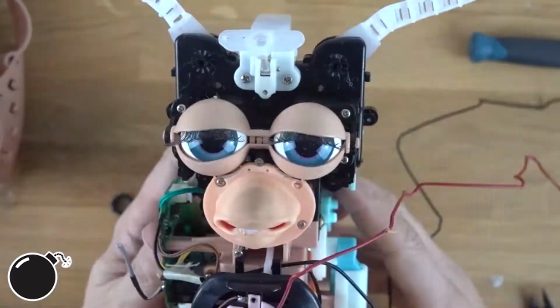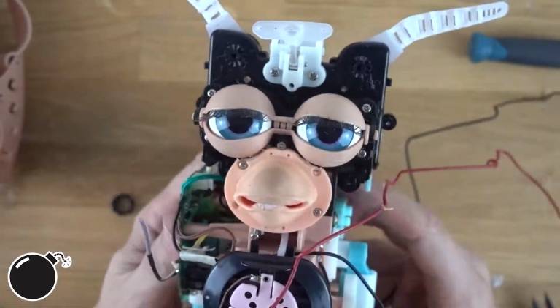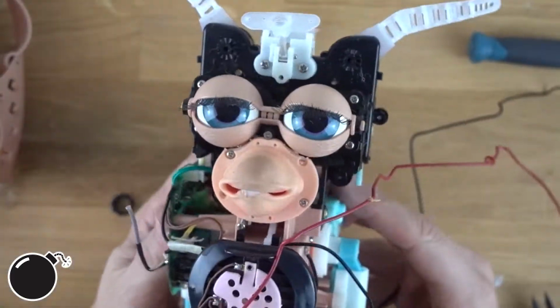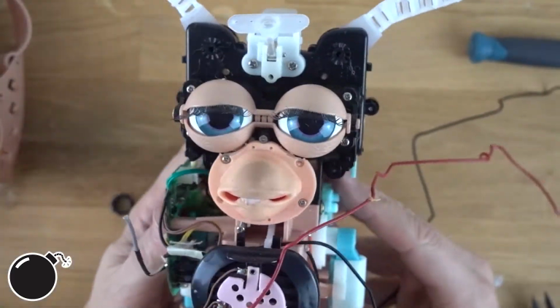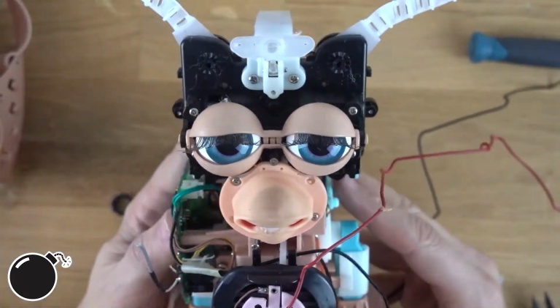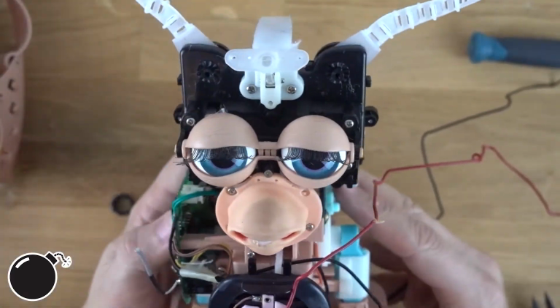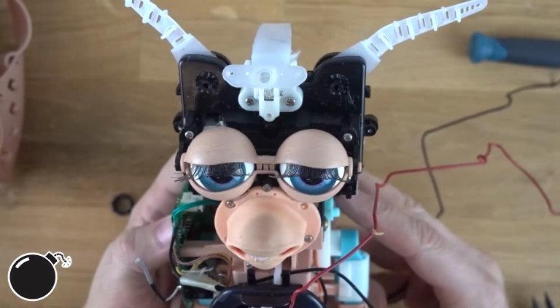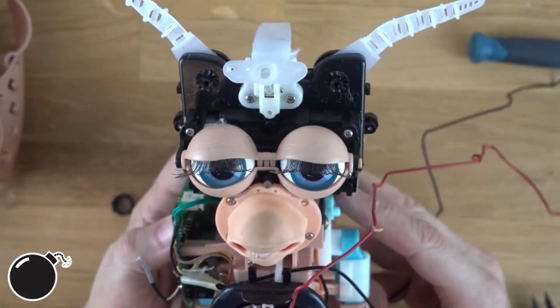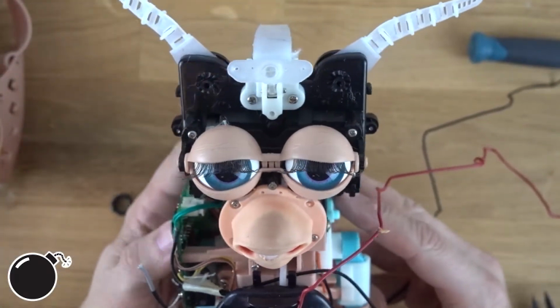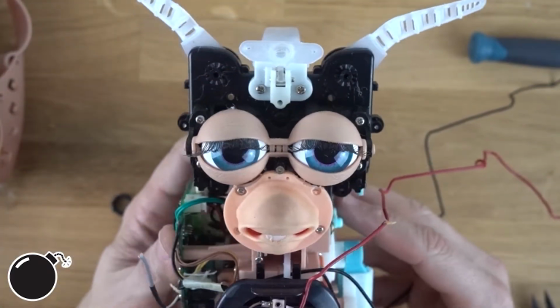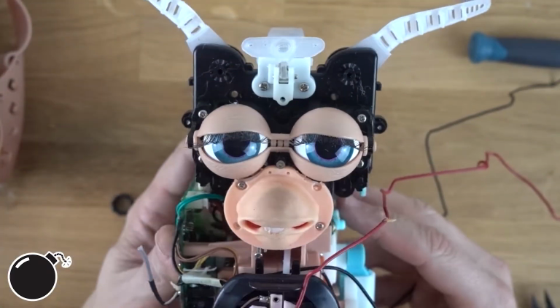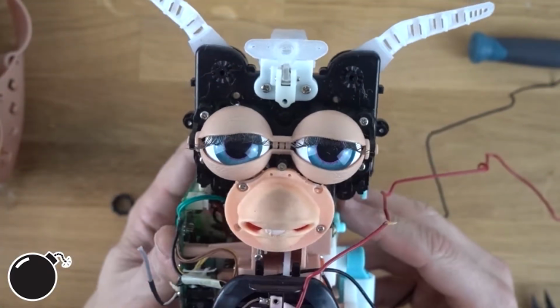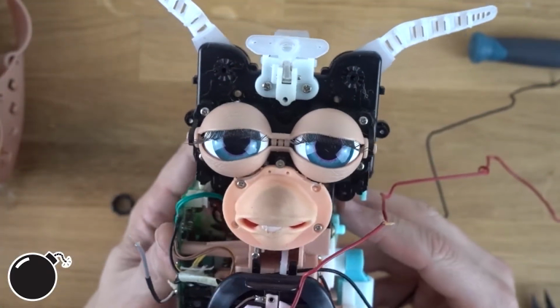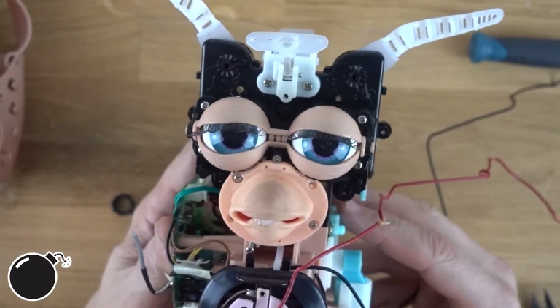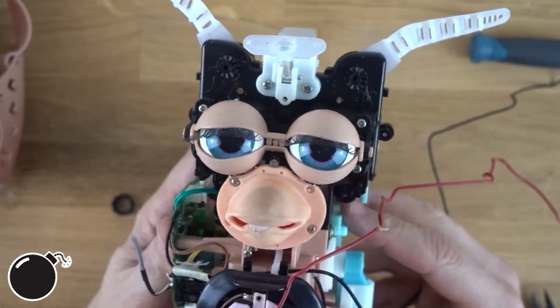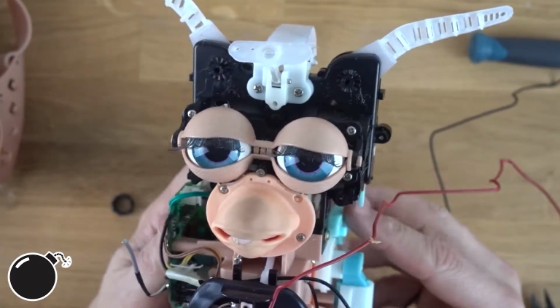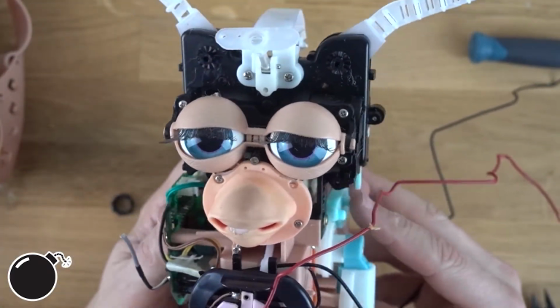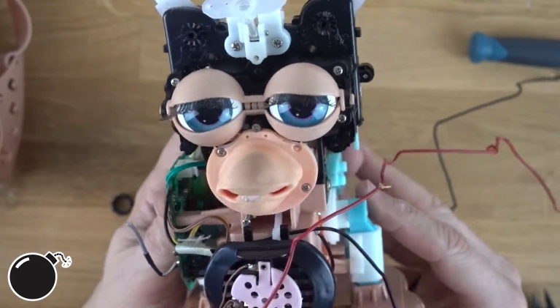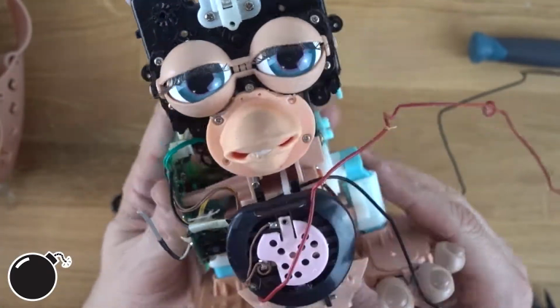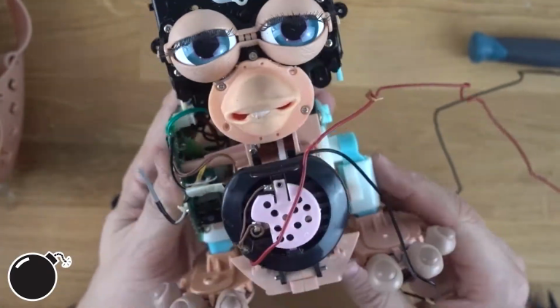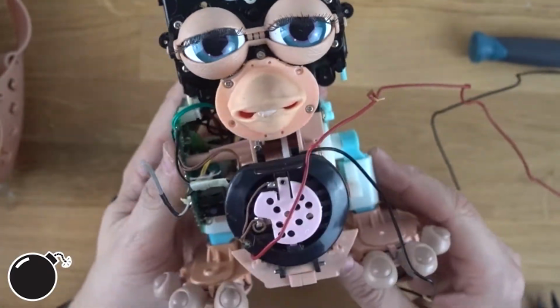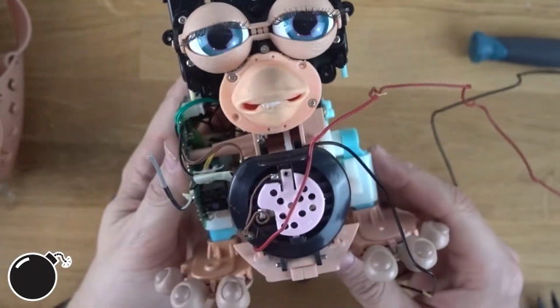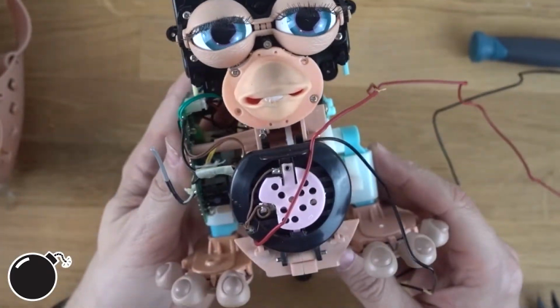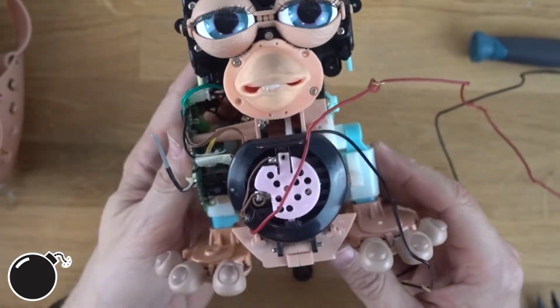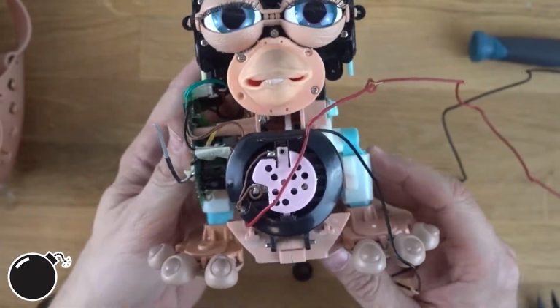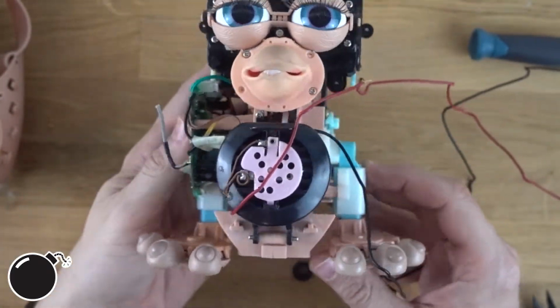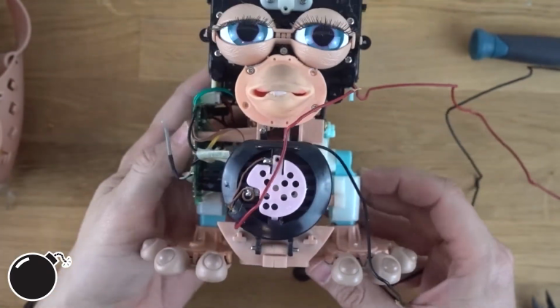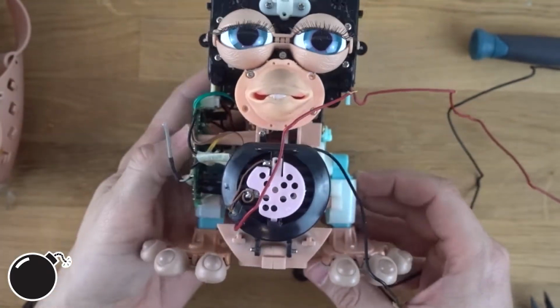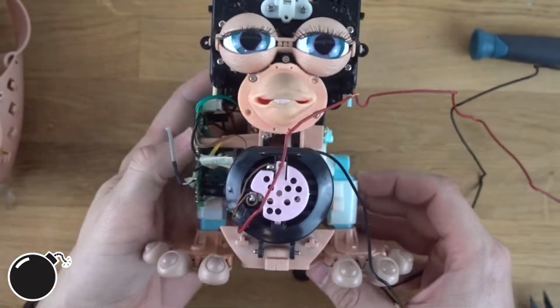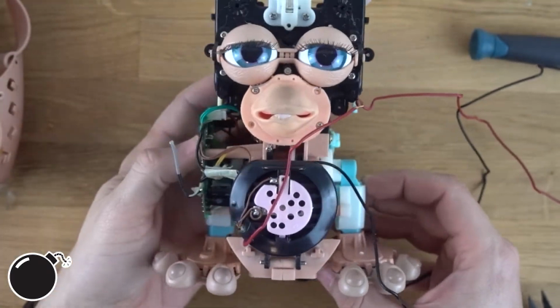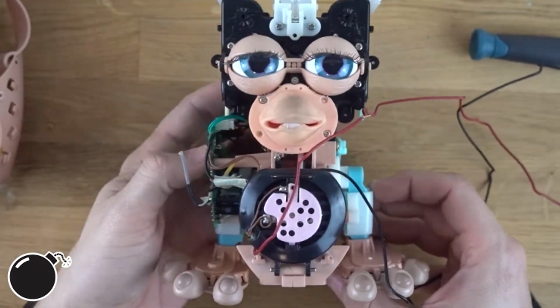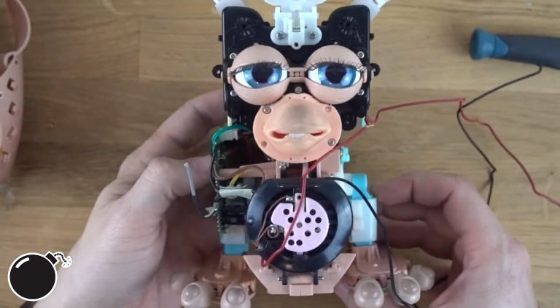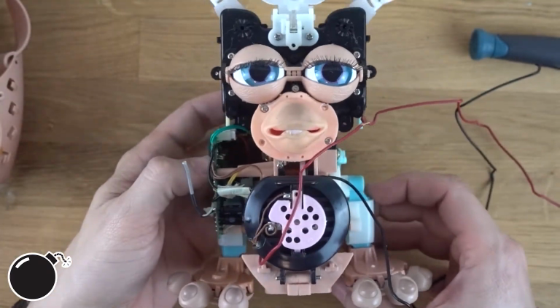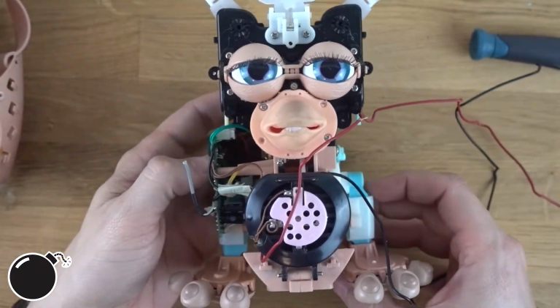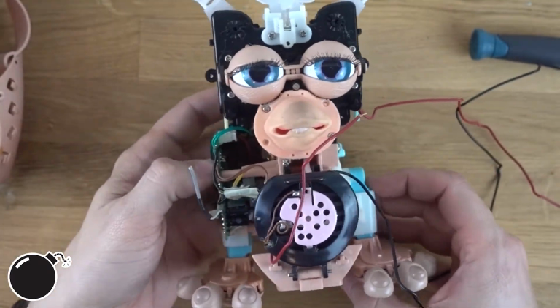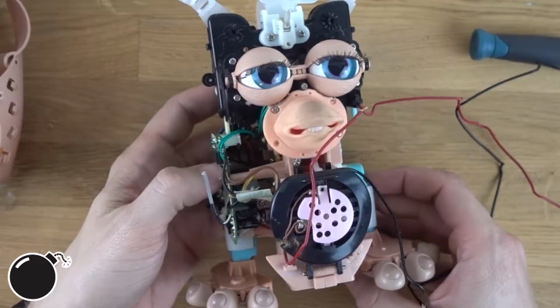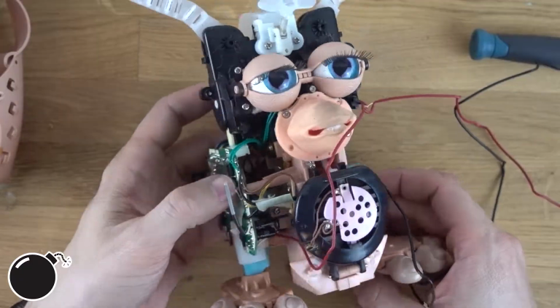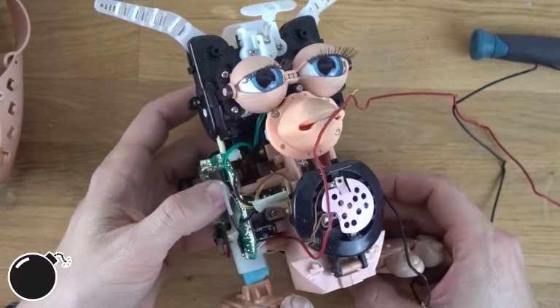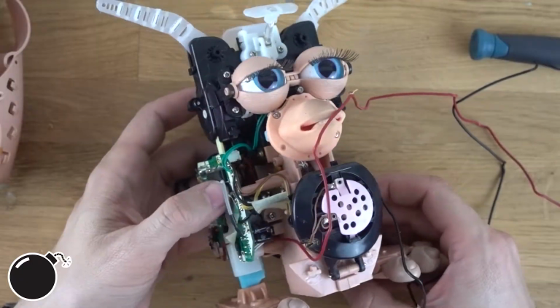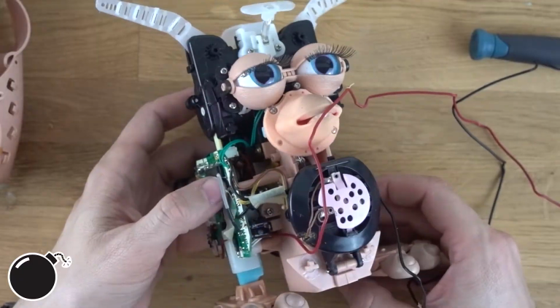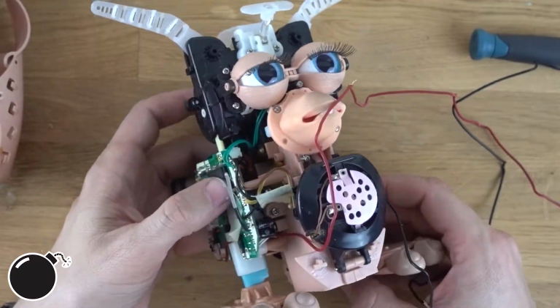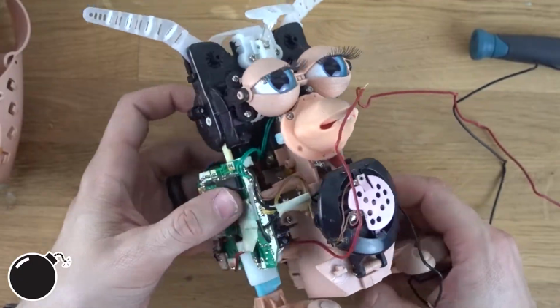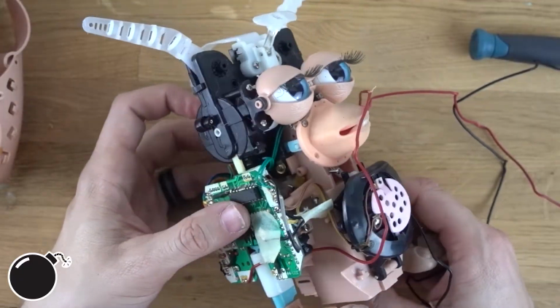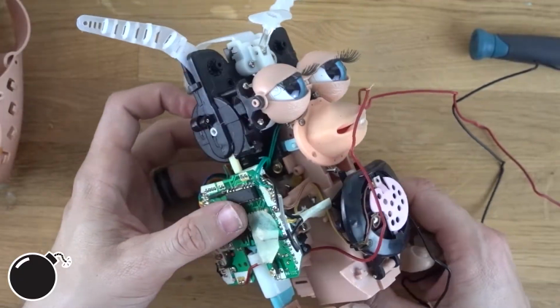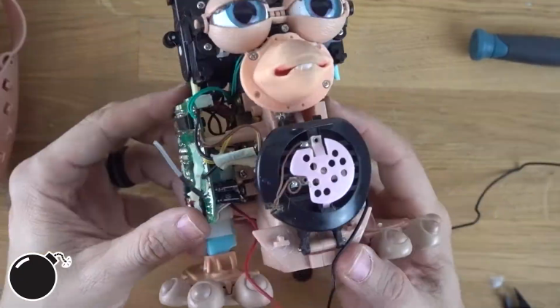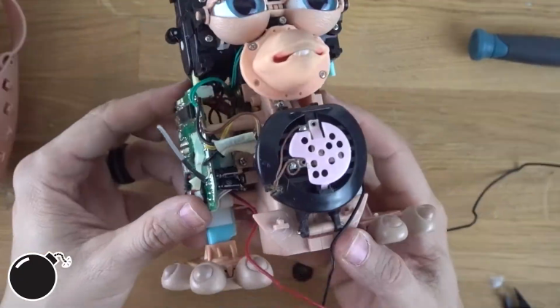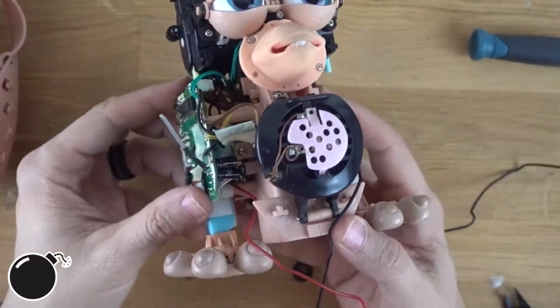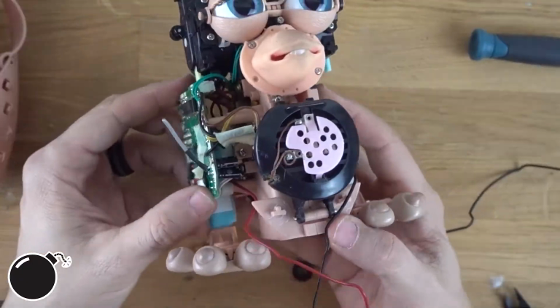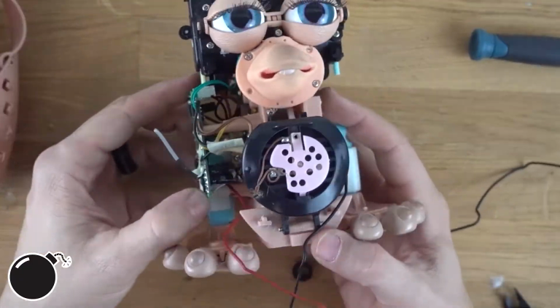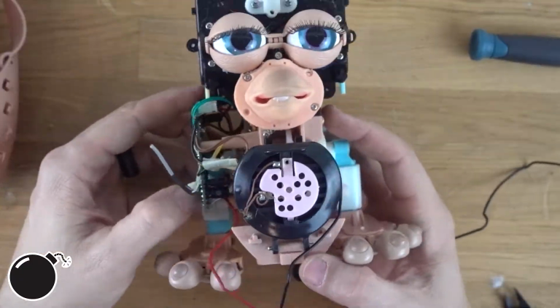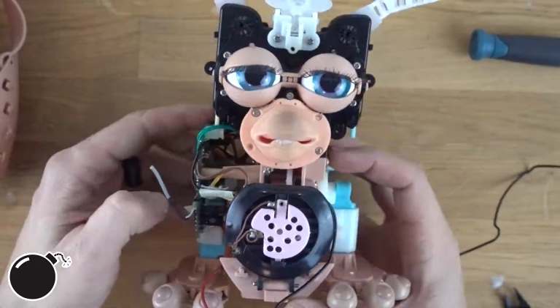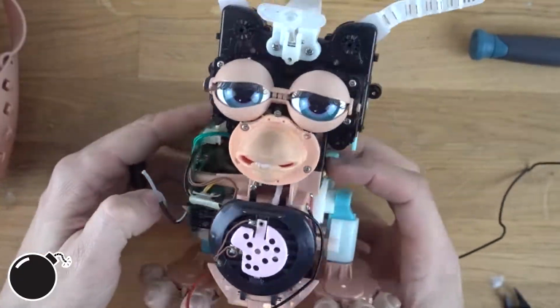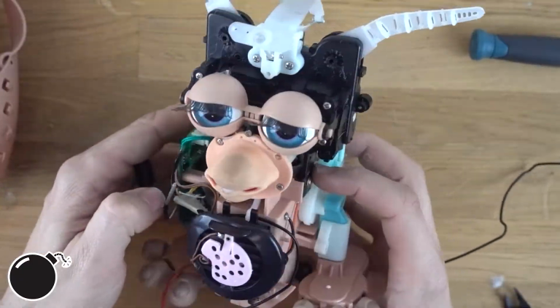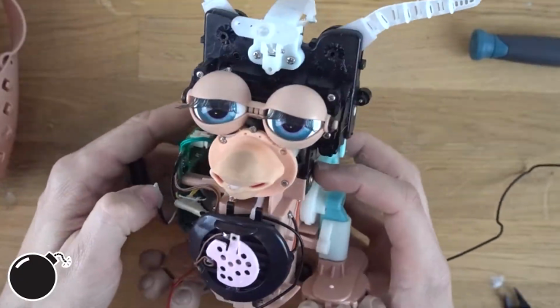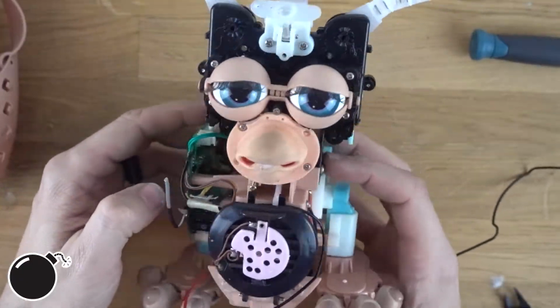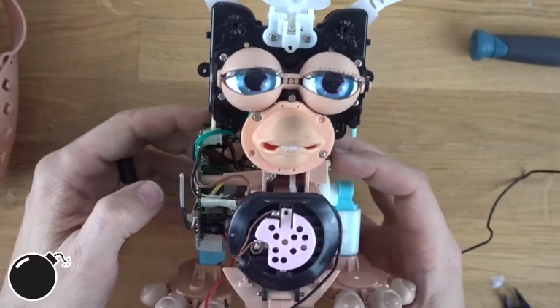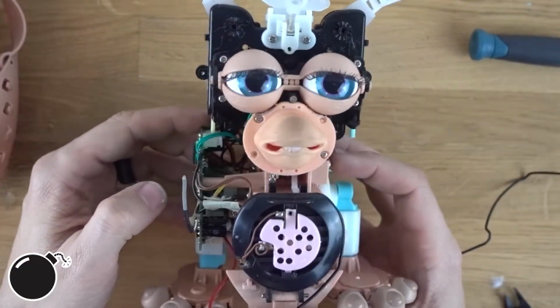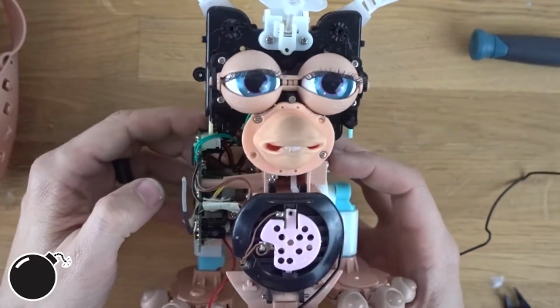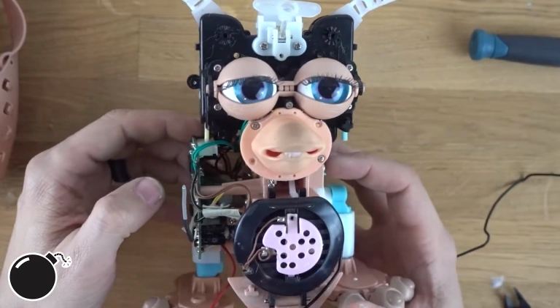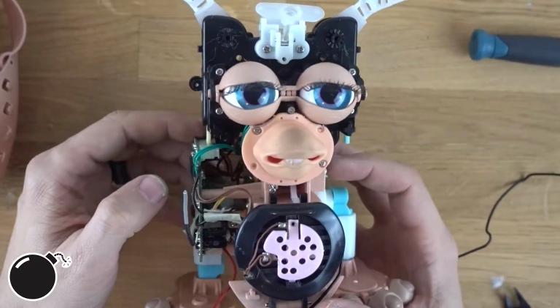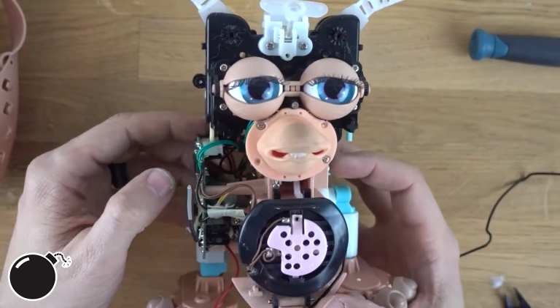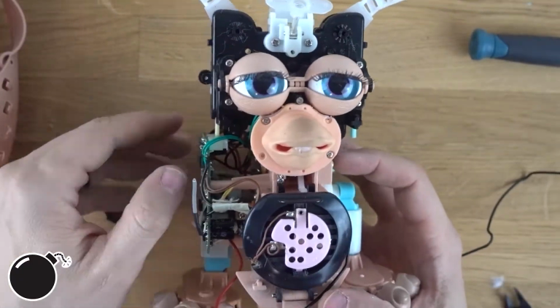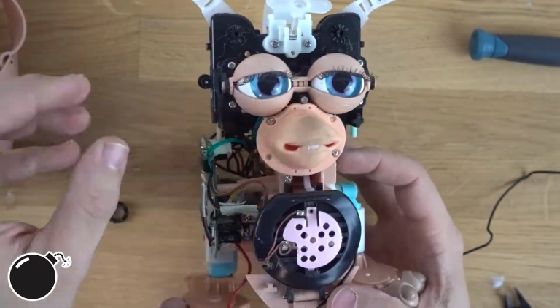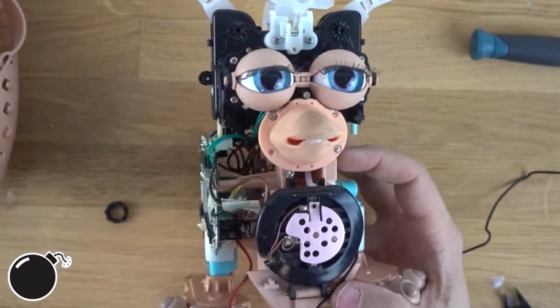Wow, just keeps getting better and better, doesn't it? Let's put the batteries back in and see if it still works.